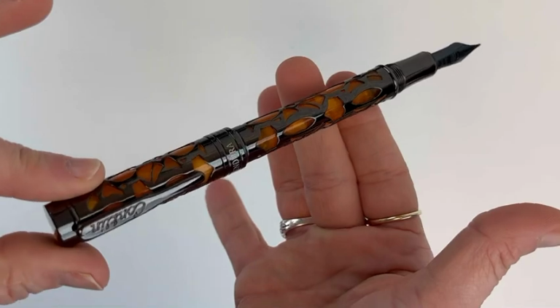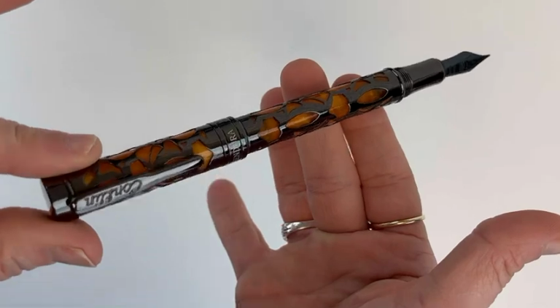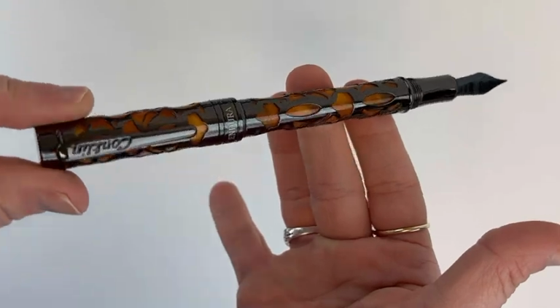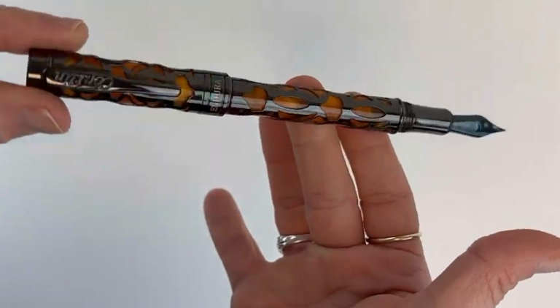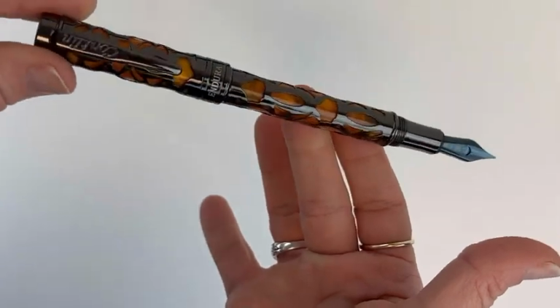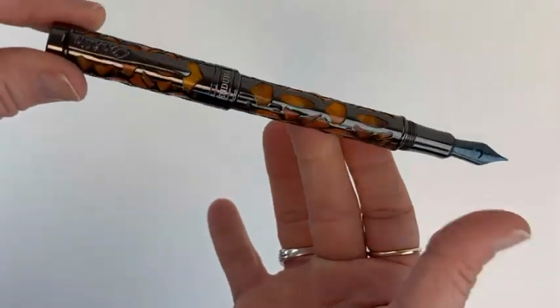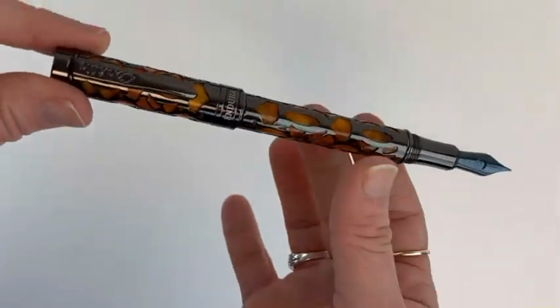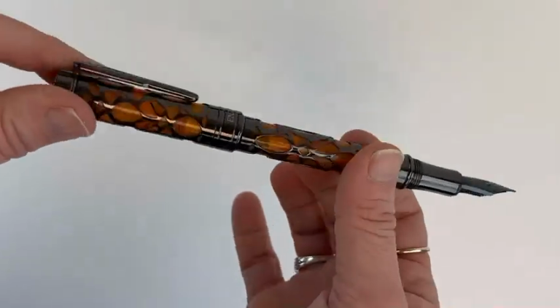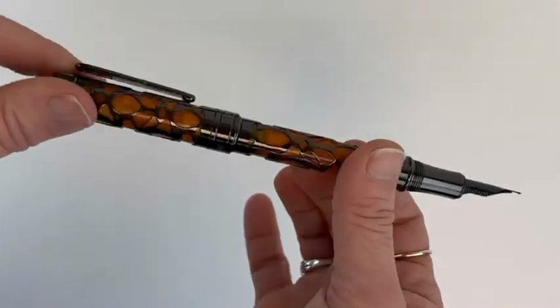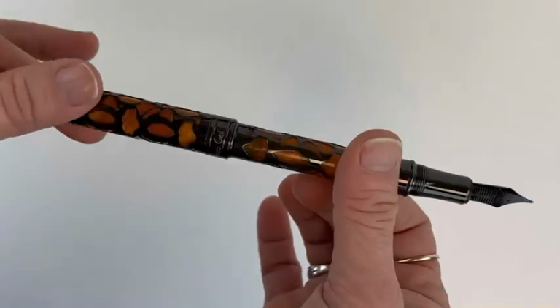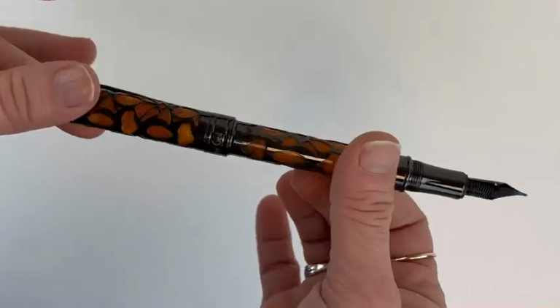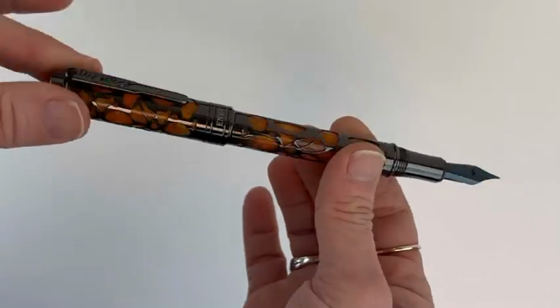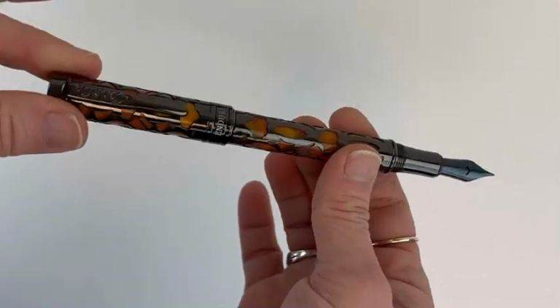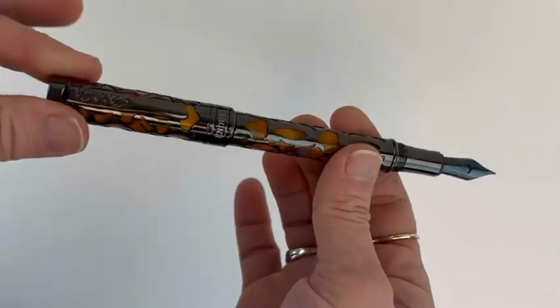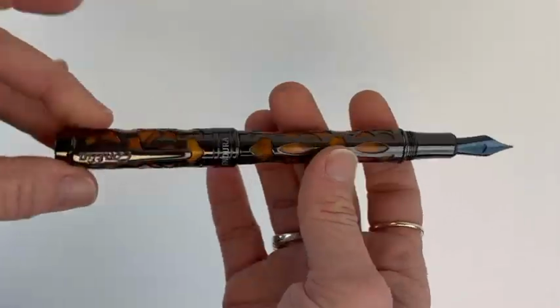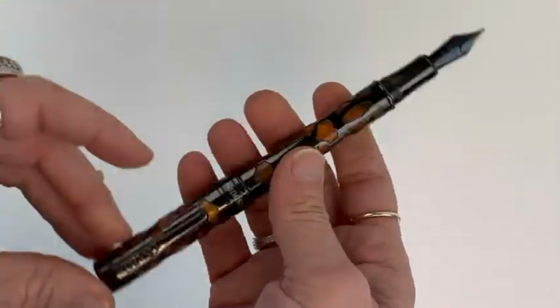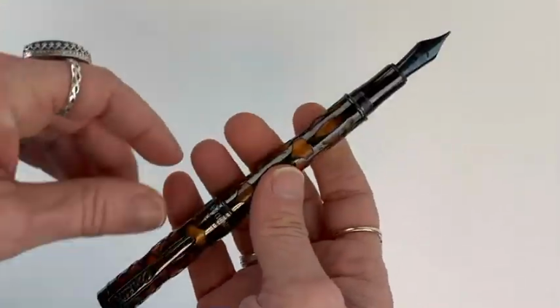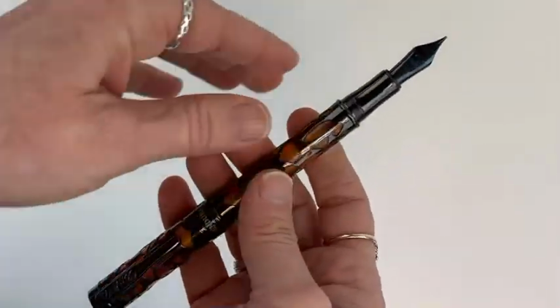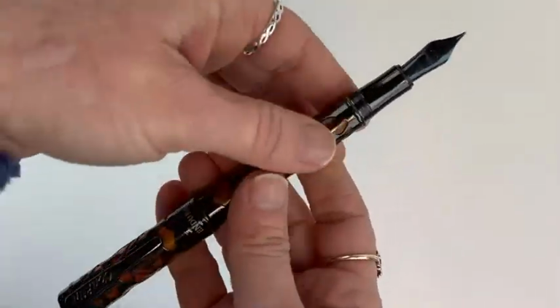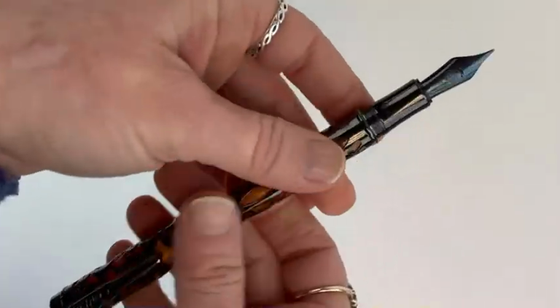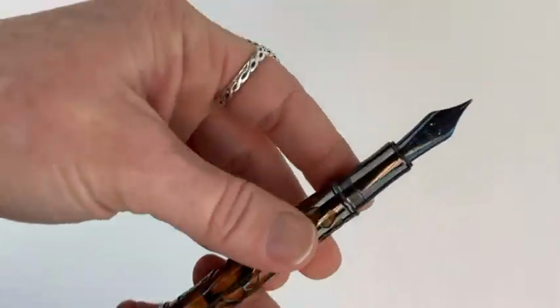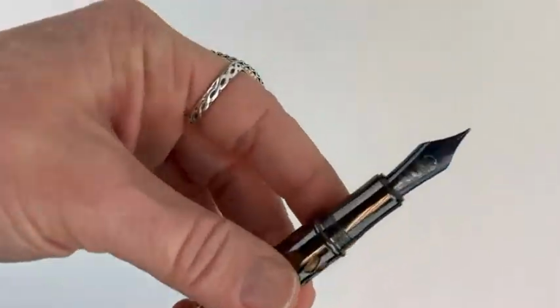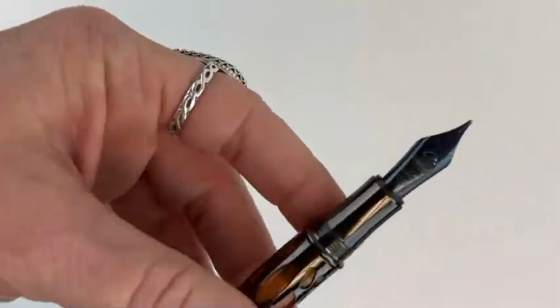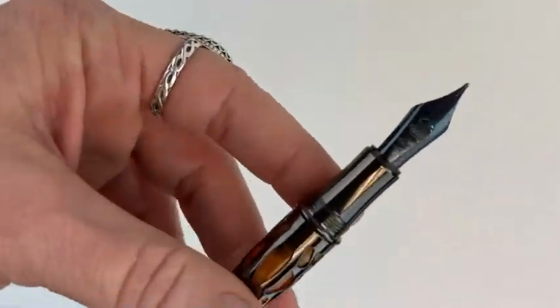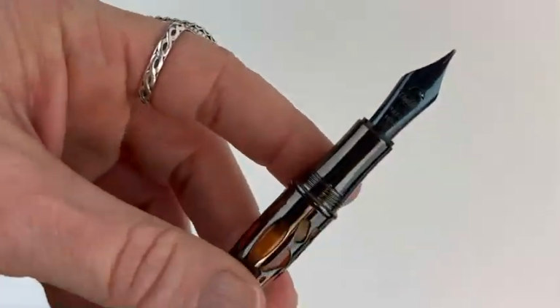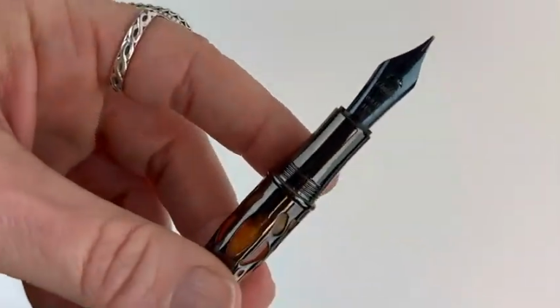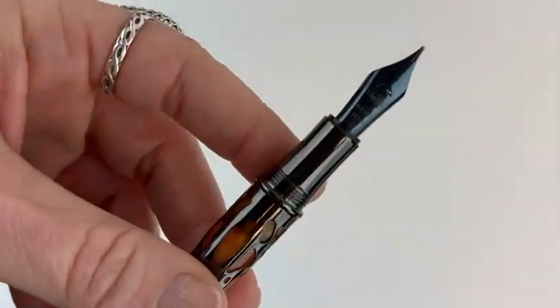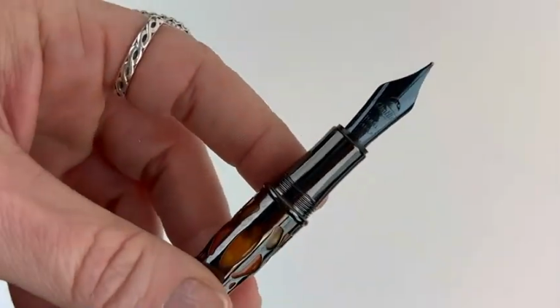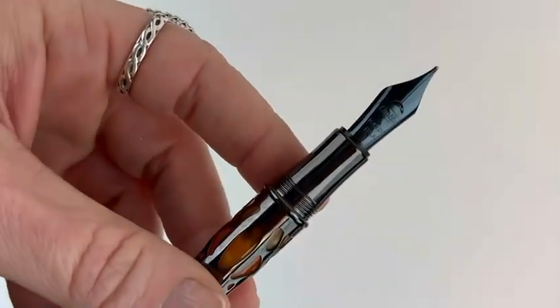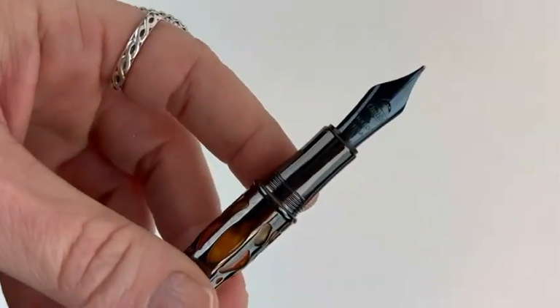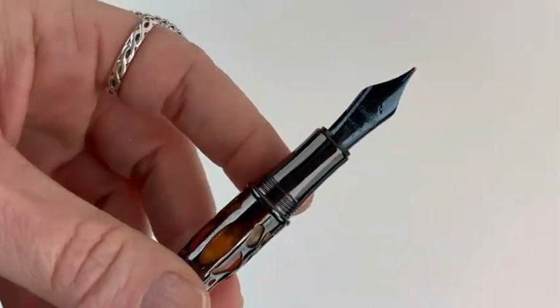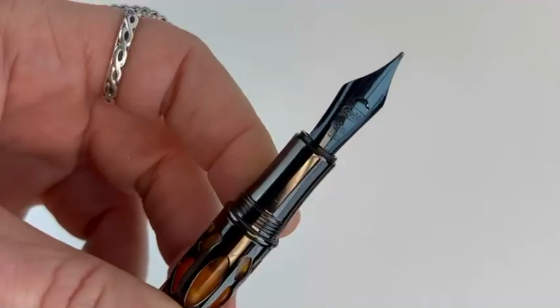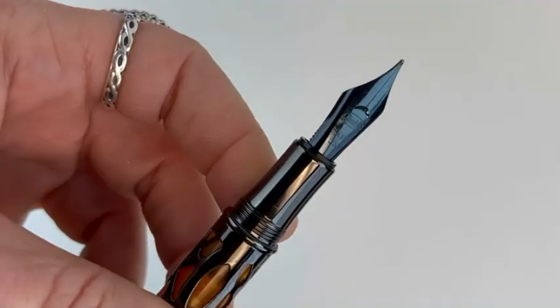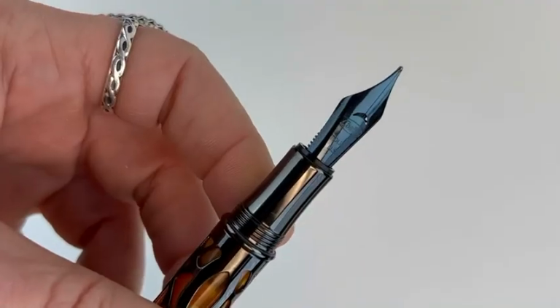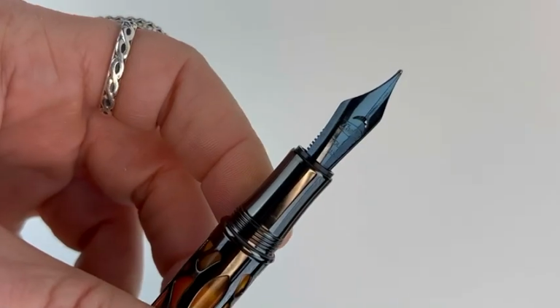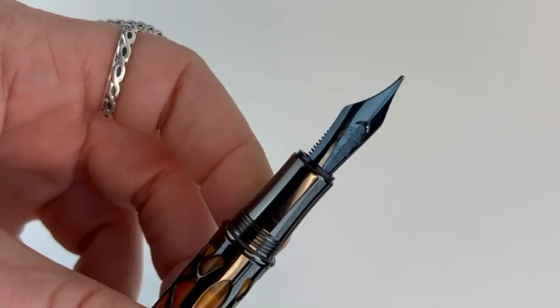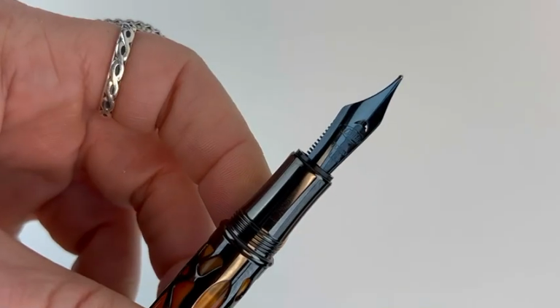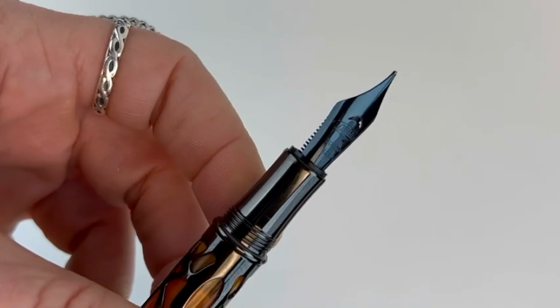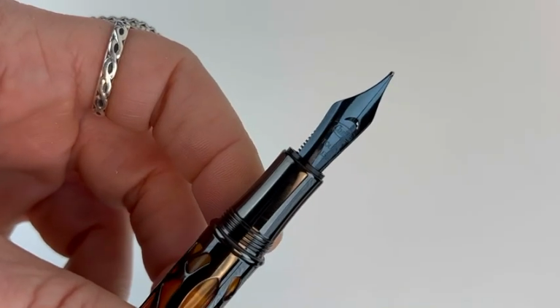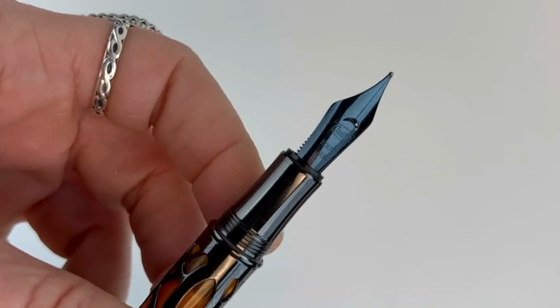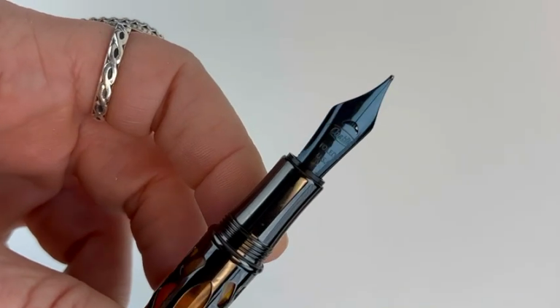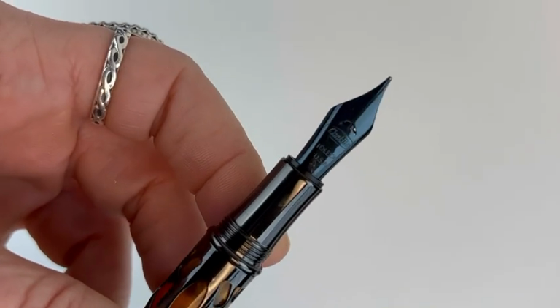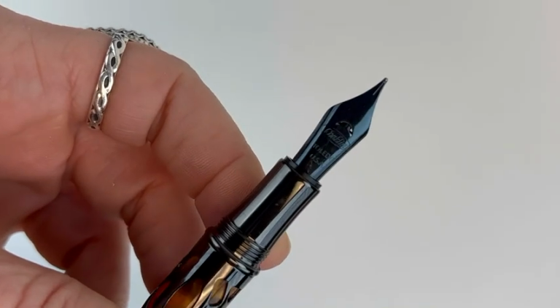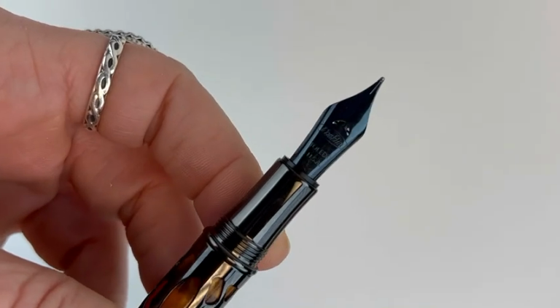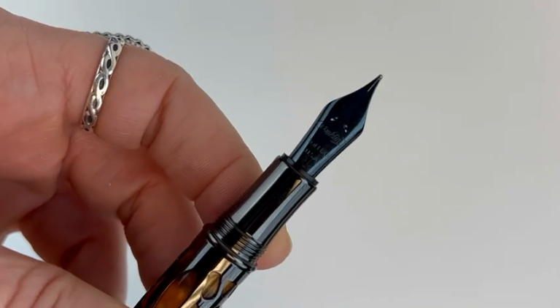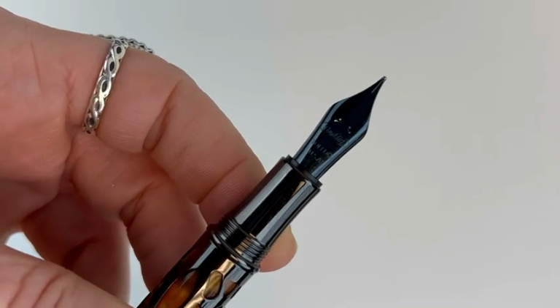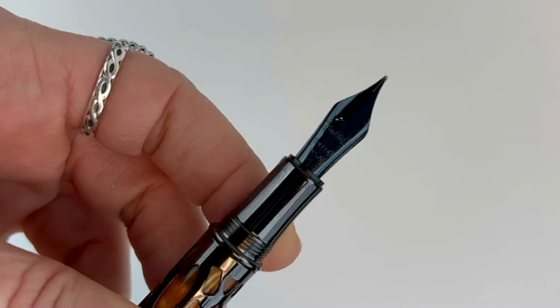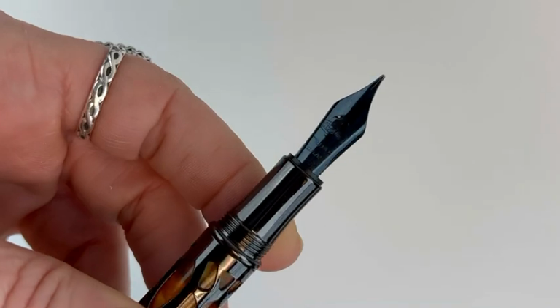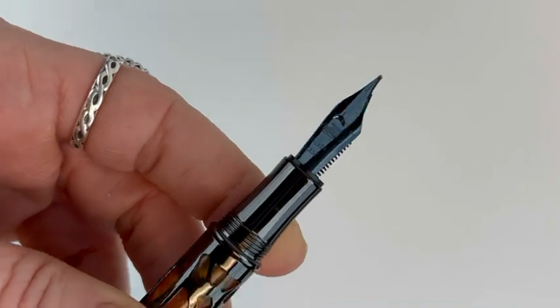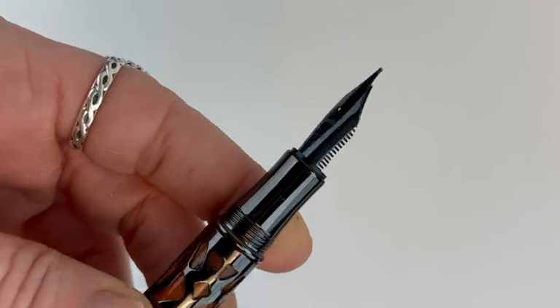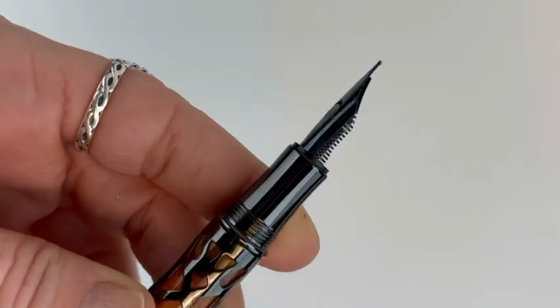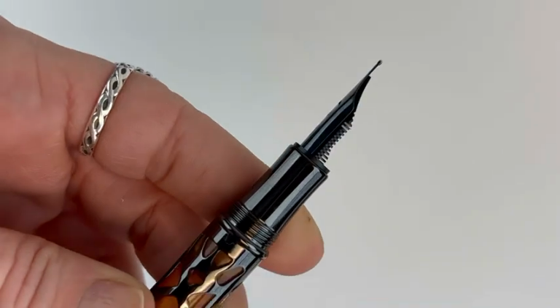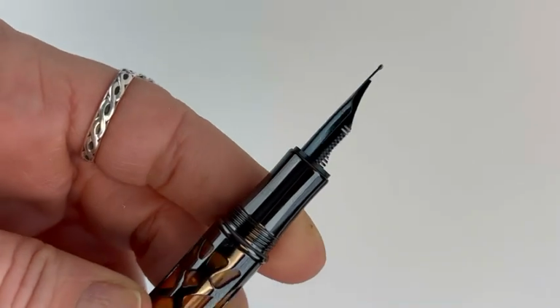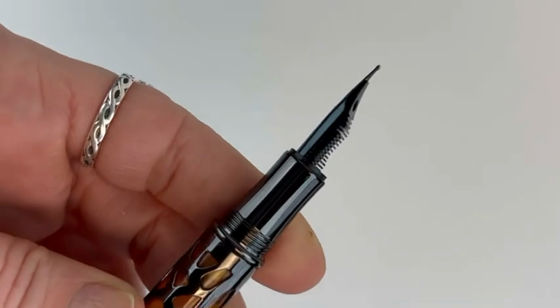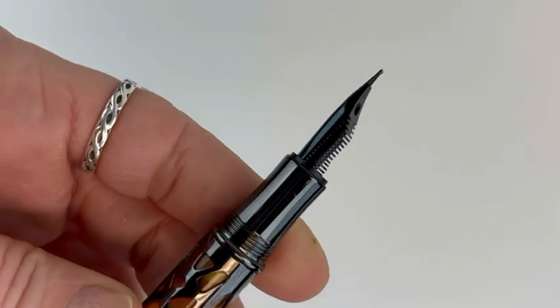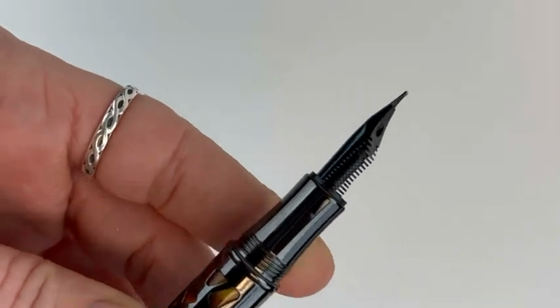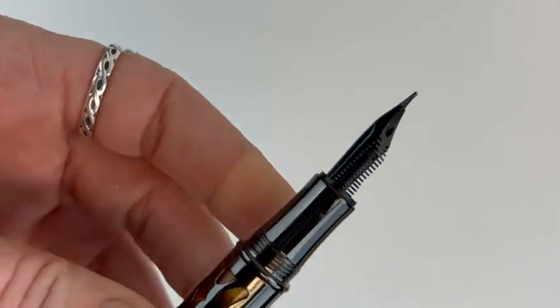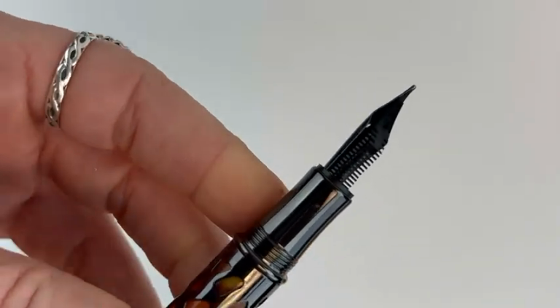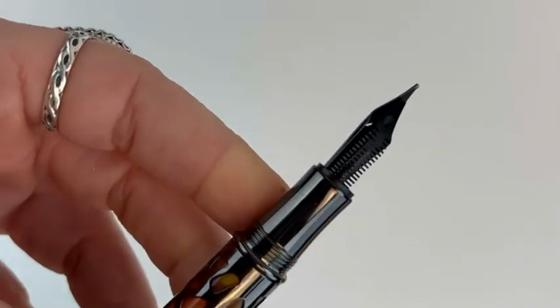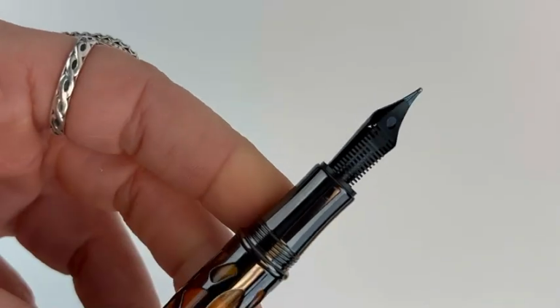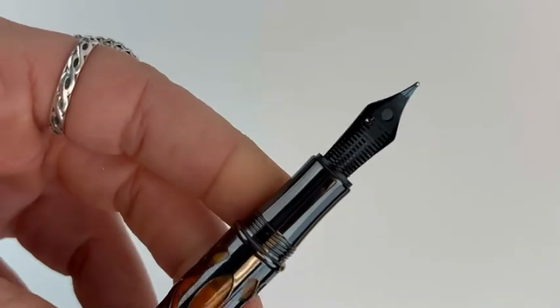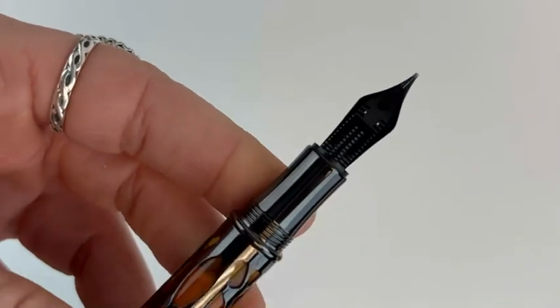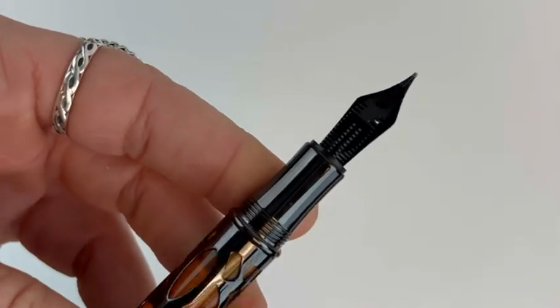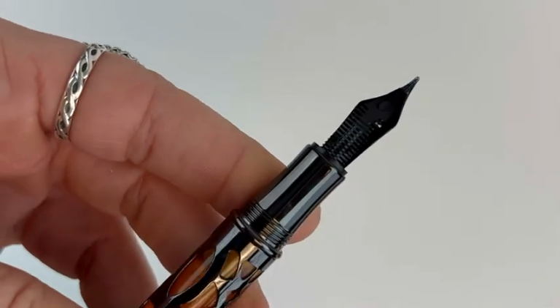These Deco Crest fountain pens are fitted with a stainless steel nib. As you can see at the very top, Conklin is engraved on that nib.